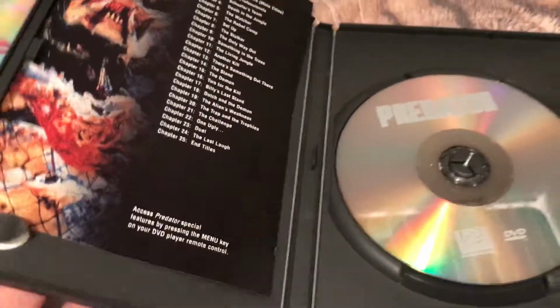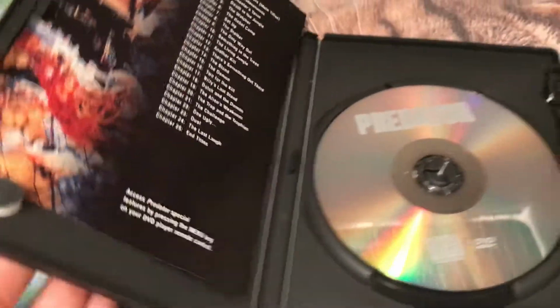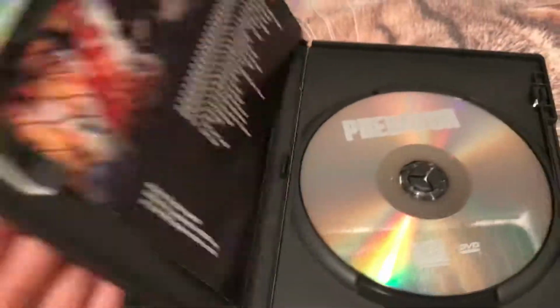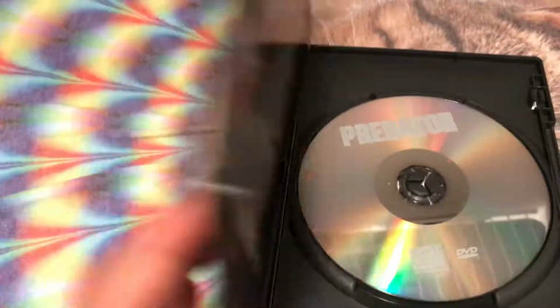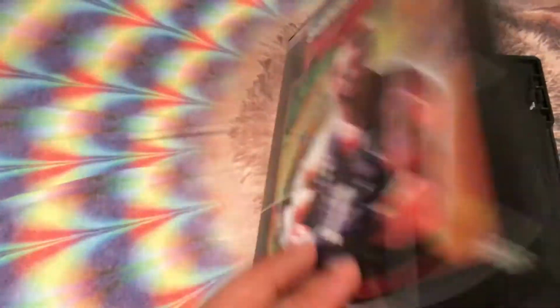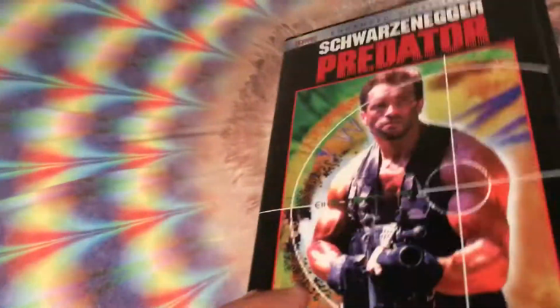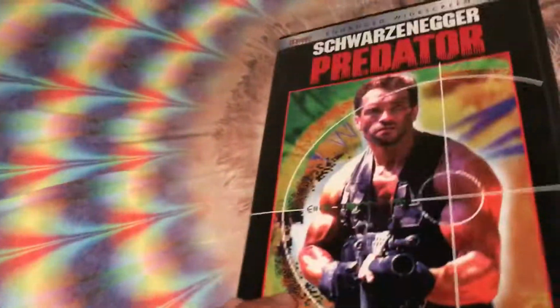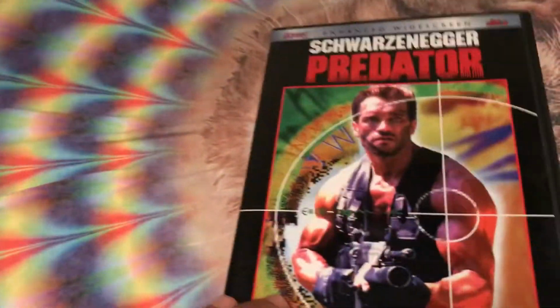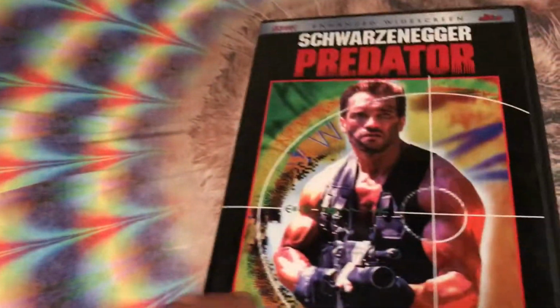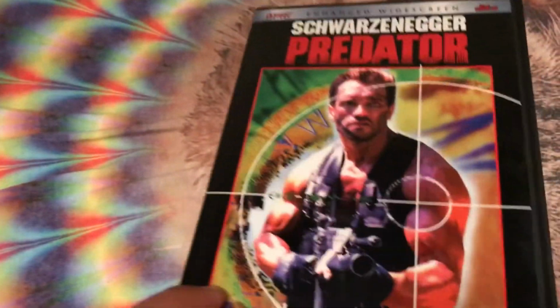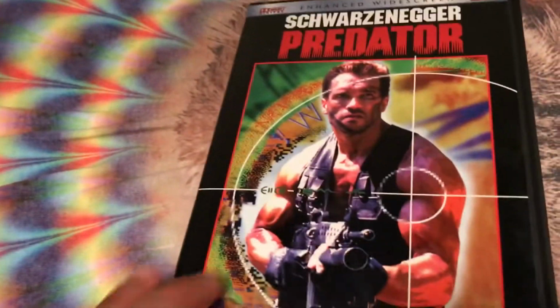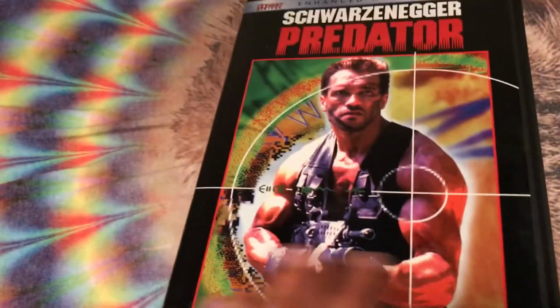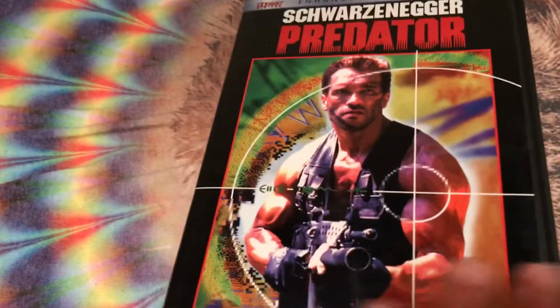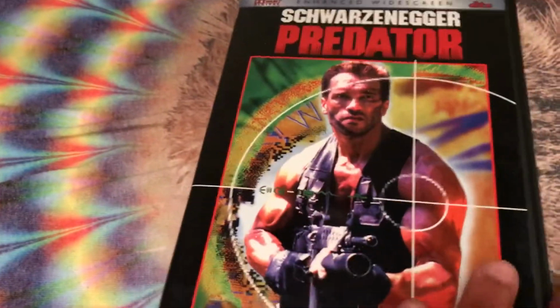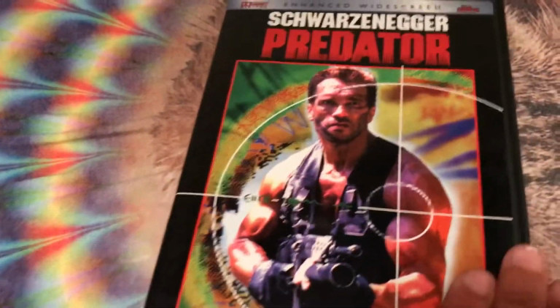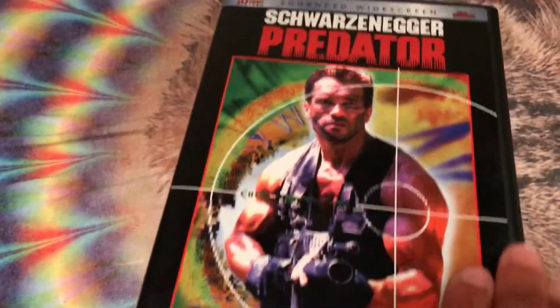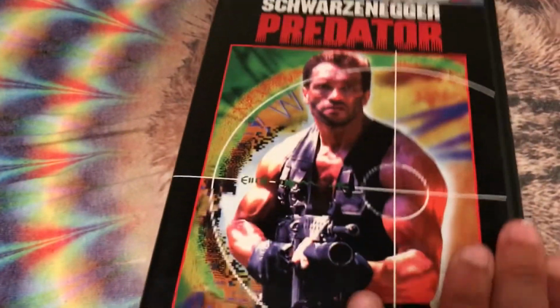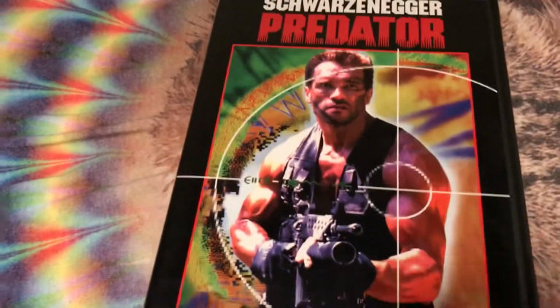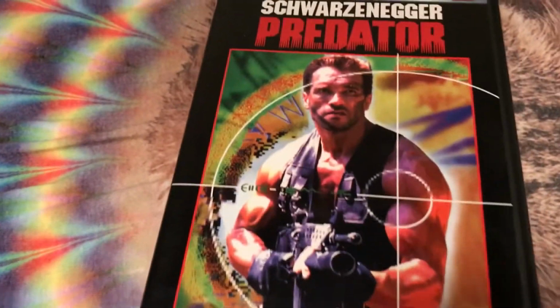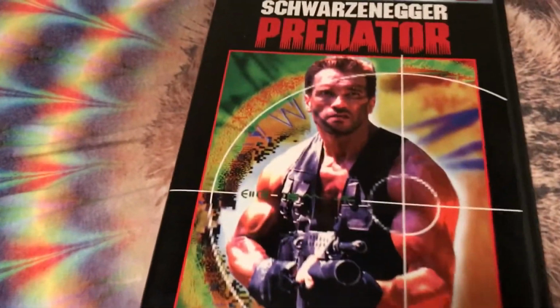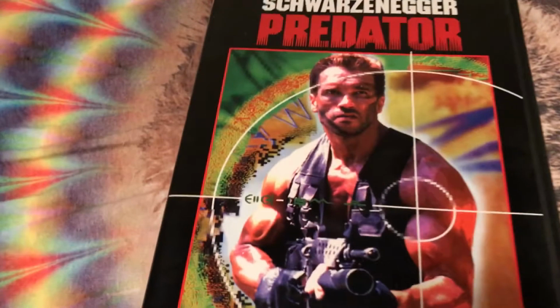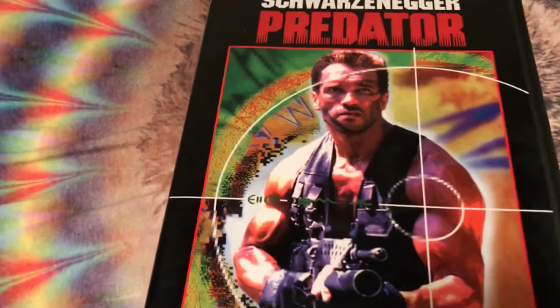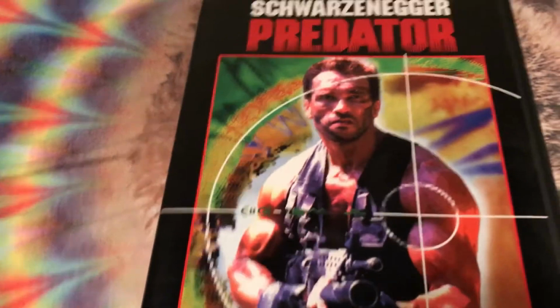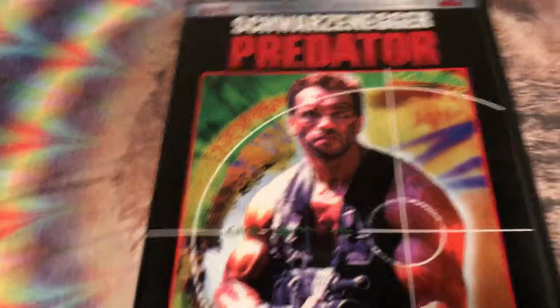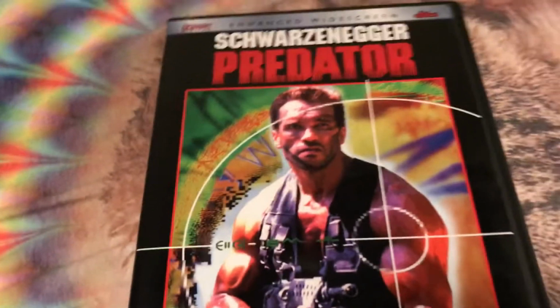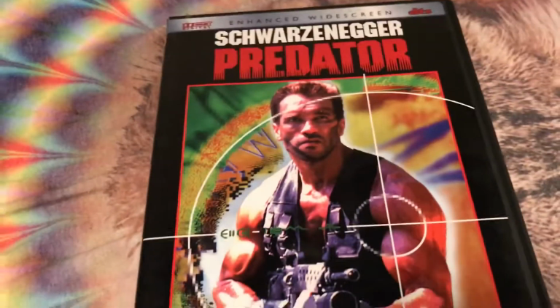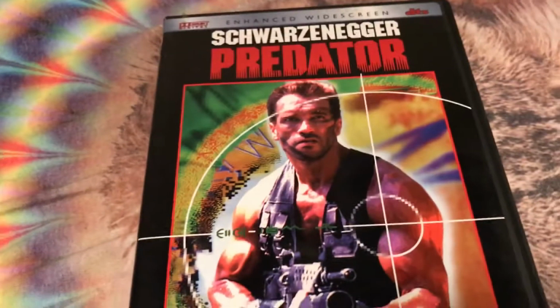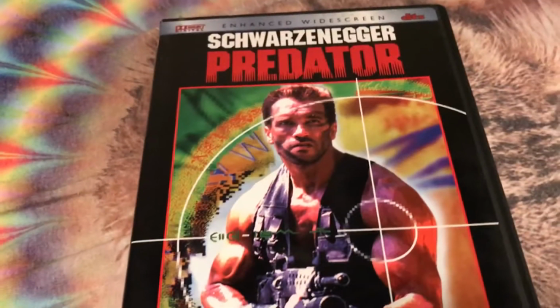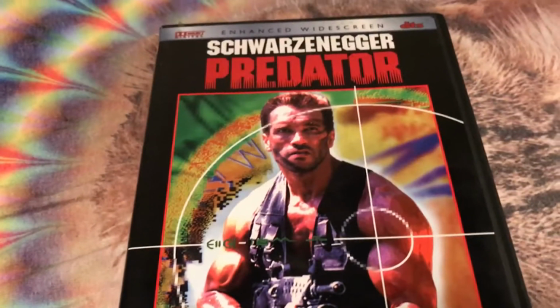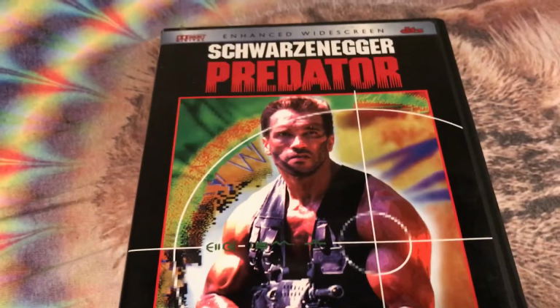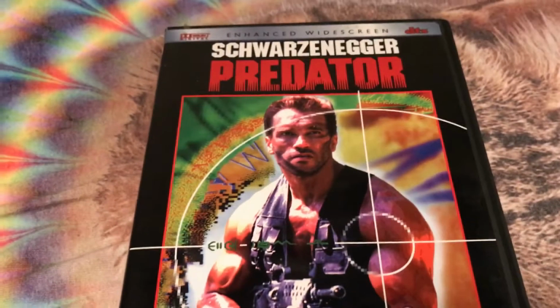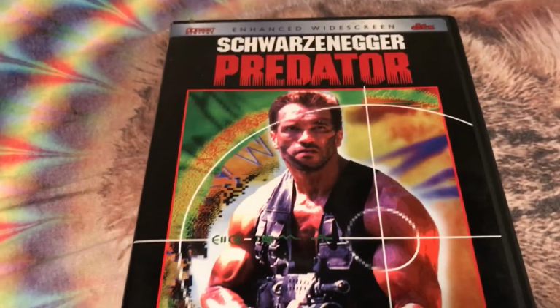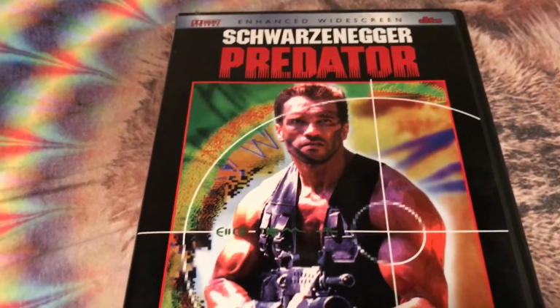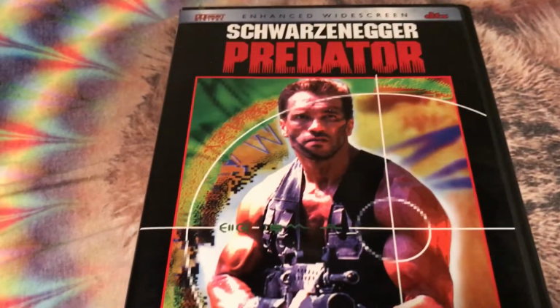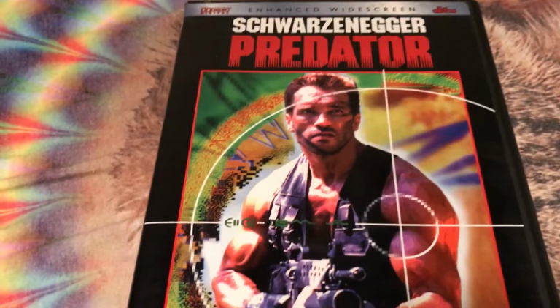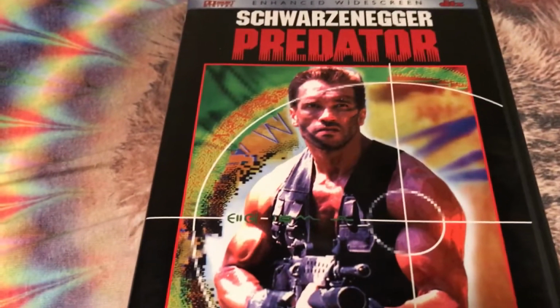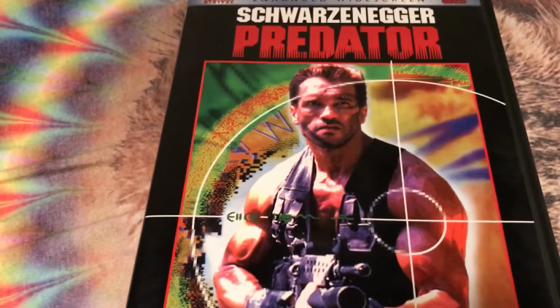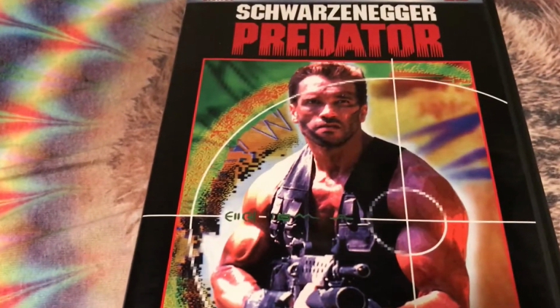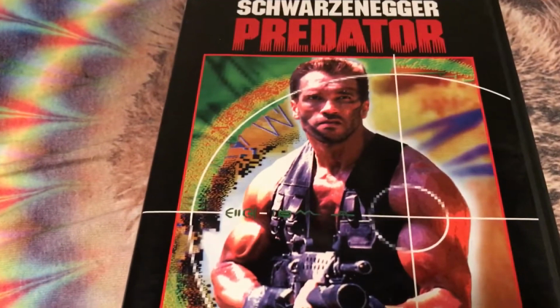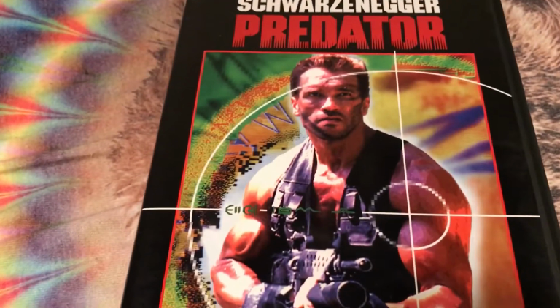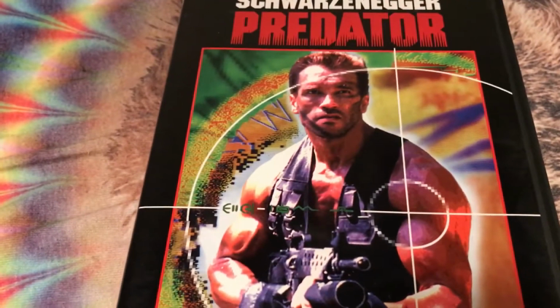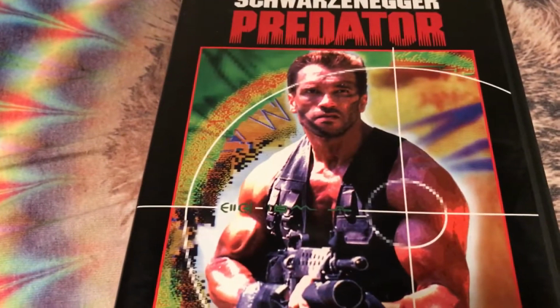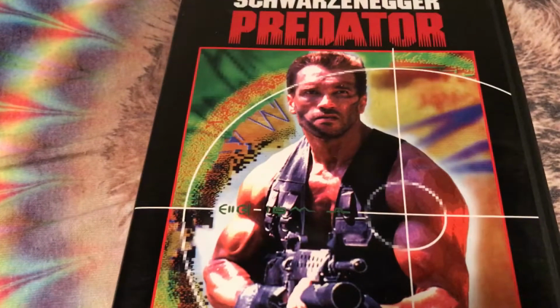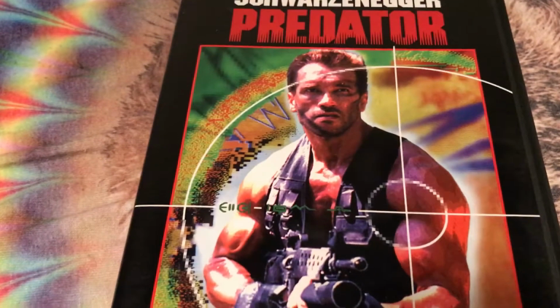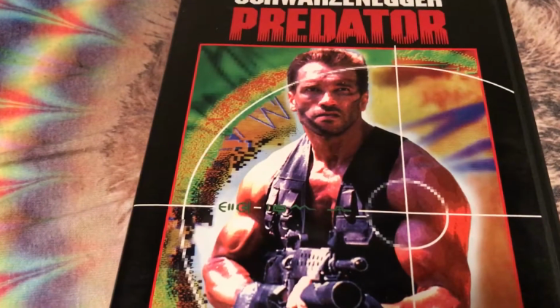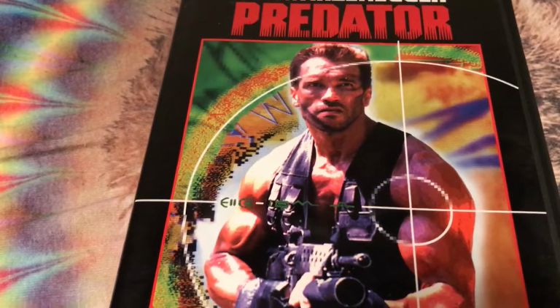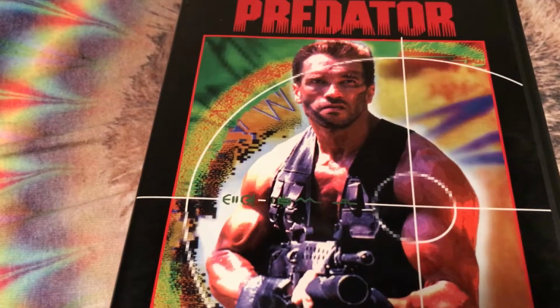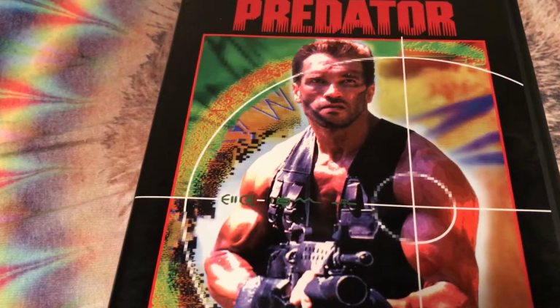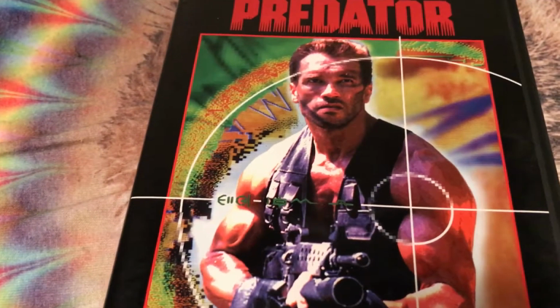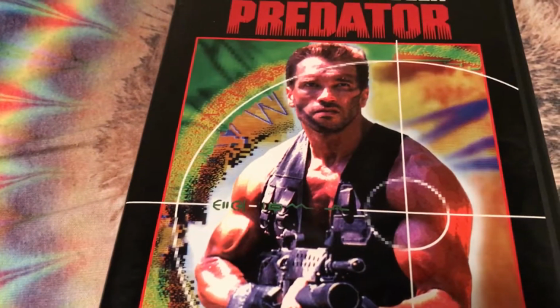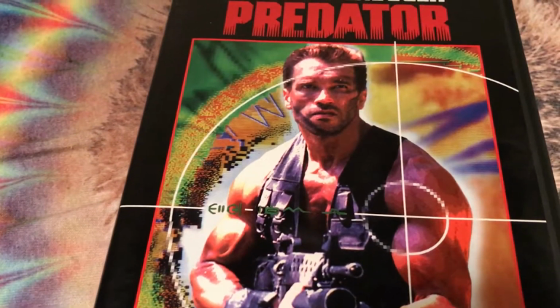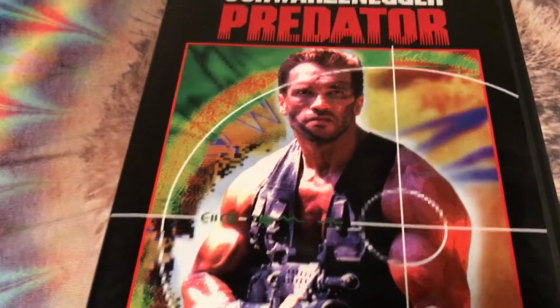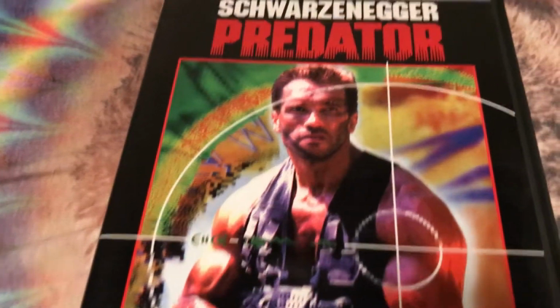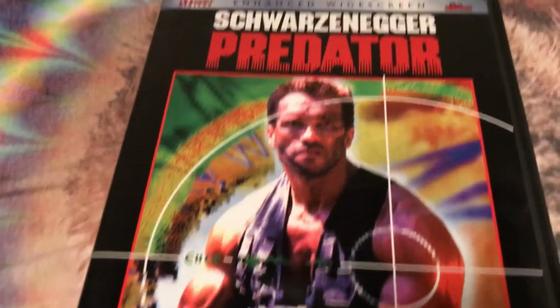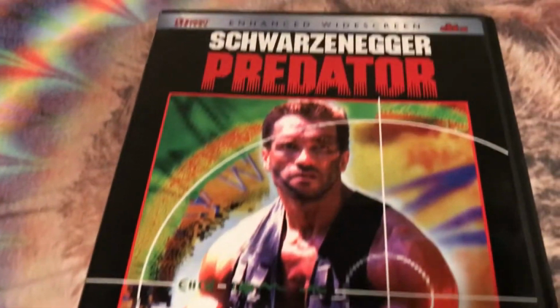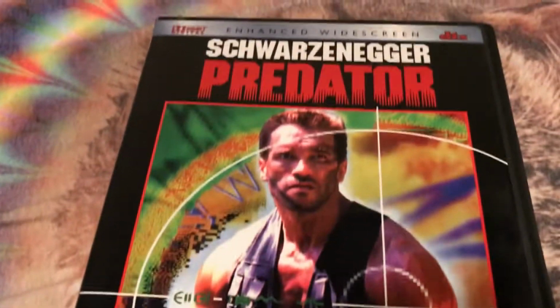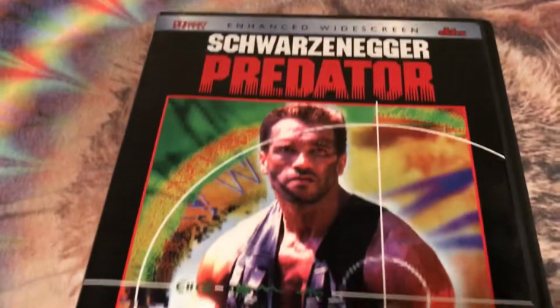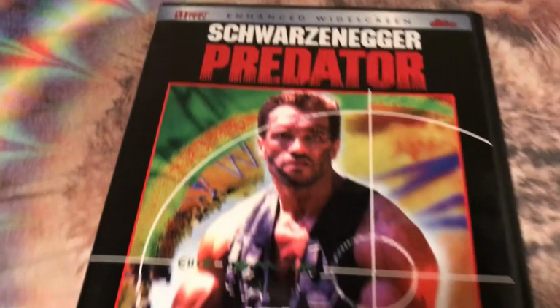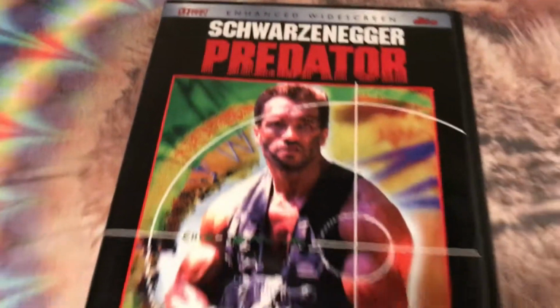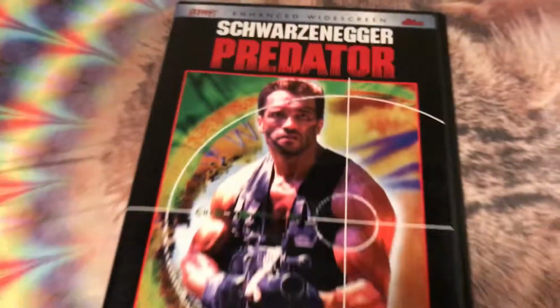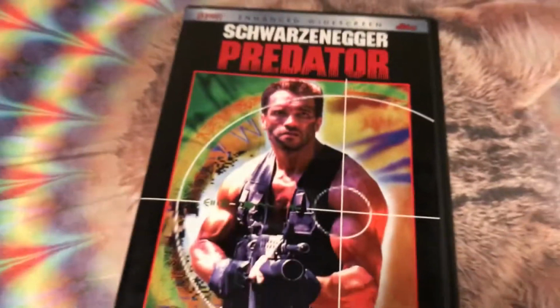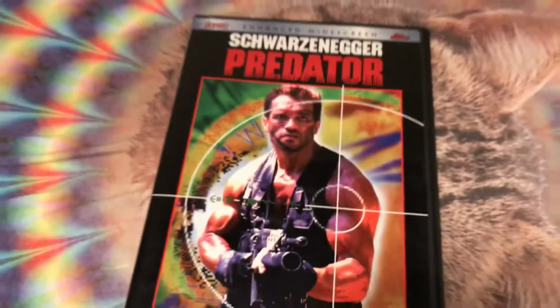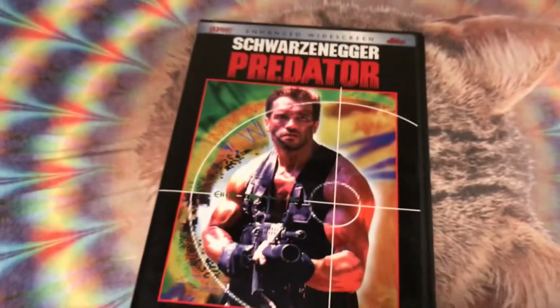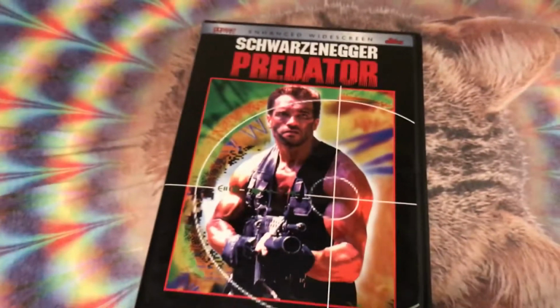Alrighty guys, comment, like, favorite, subscribe and let me know in the description box down below if you've ever watched this movie and what you thought about it. Alright, bye.